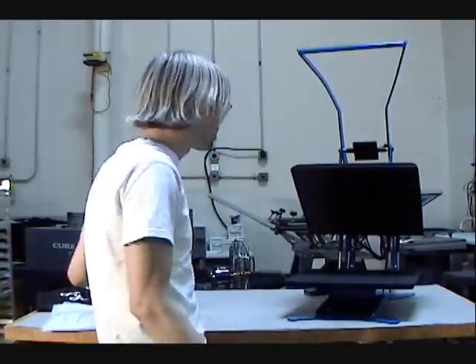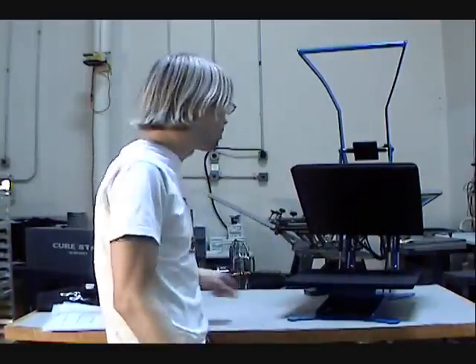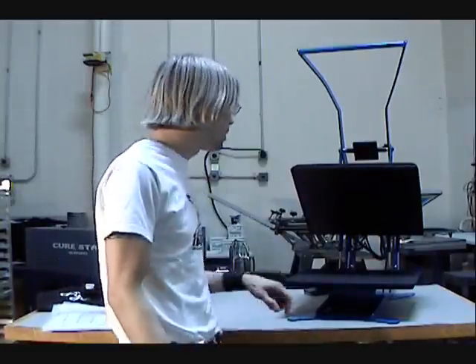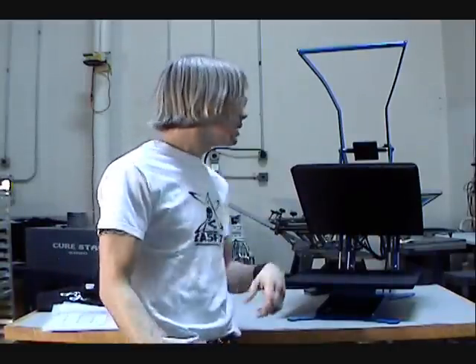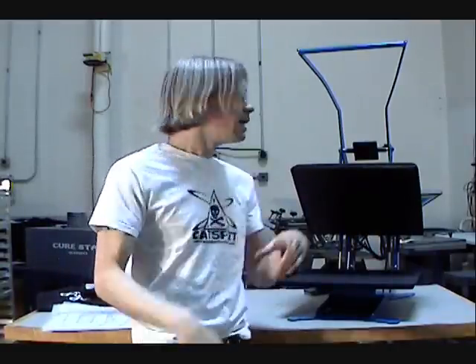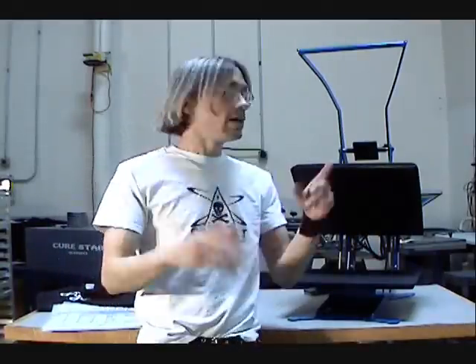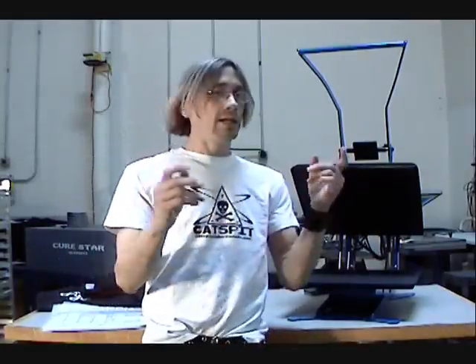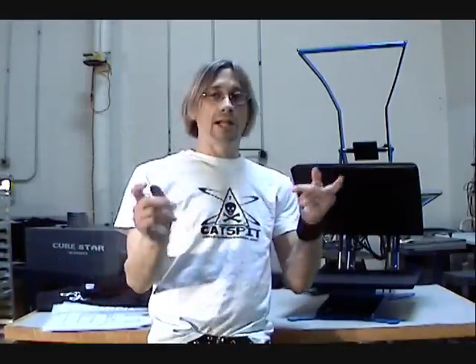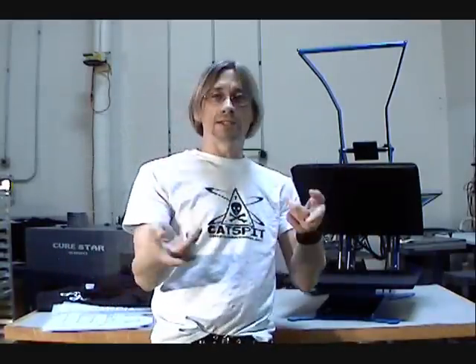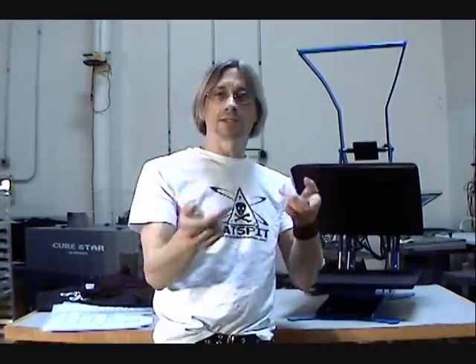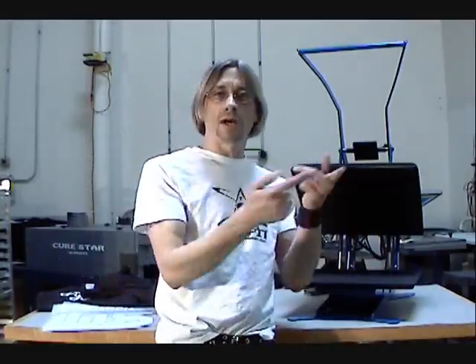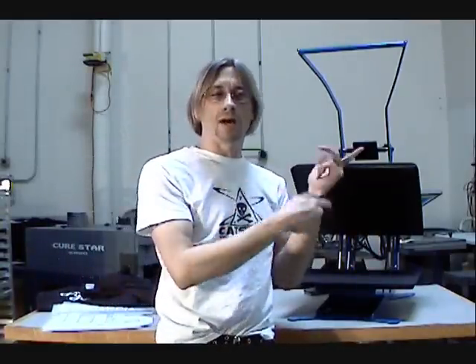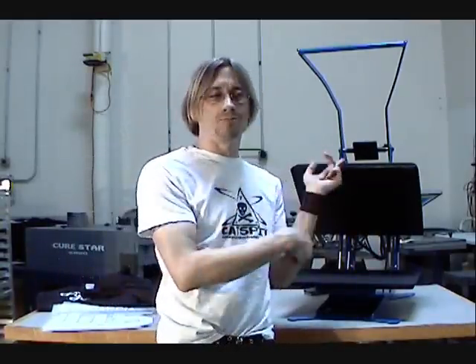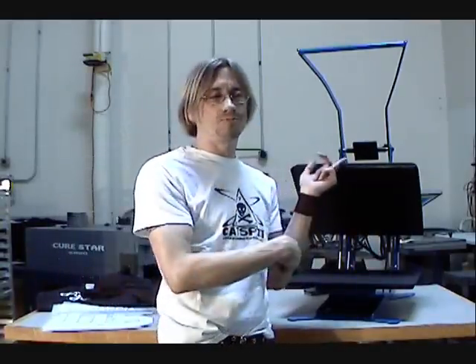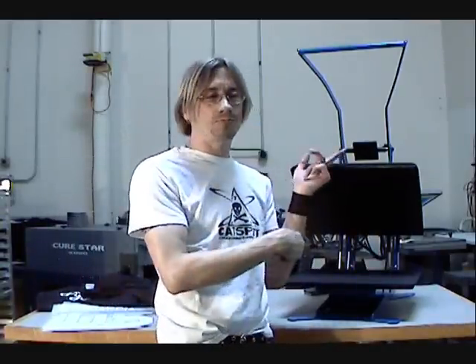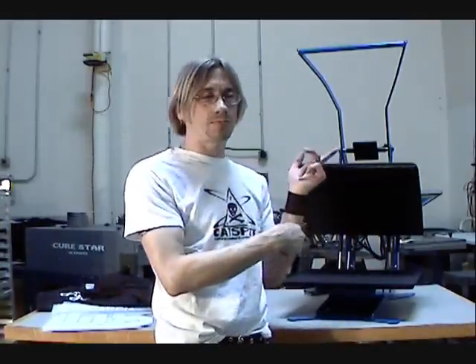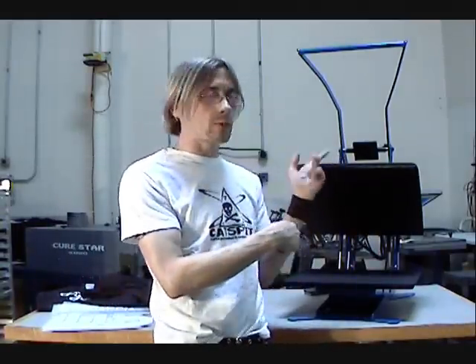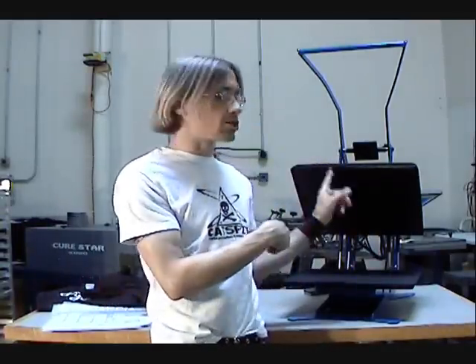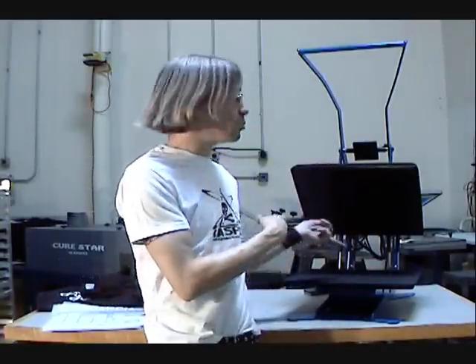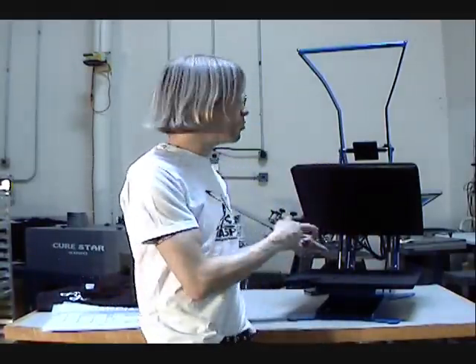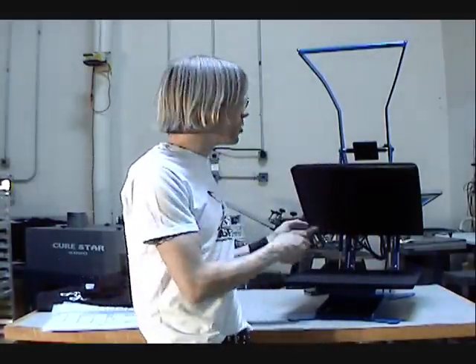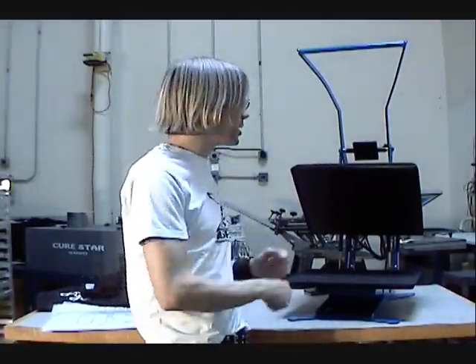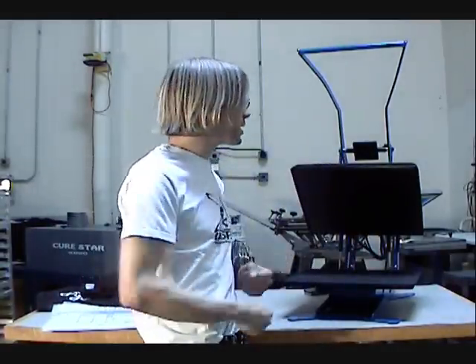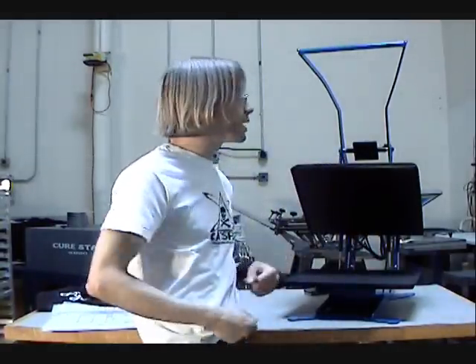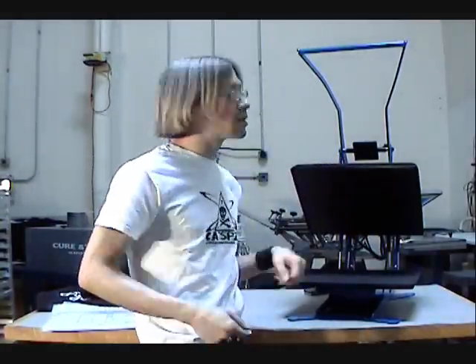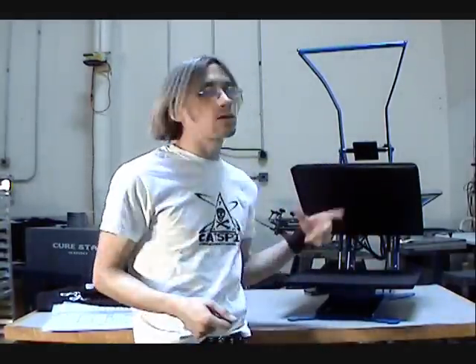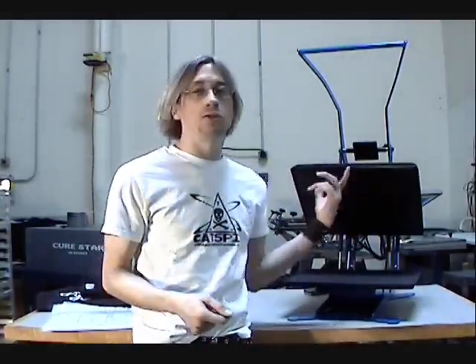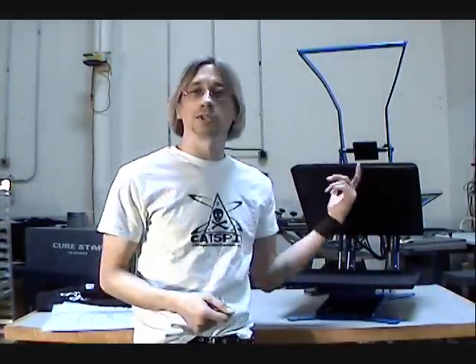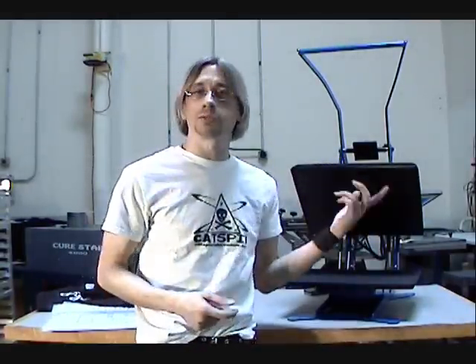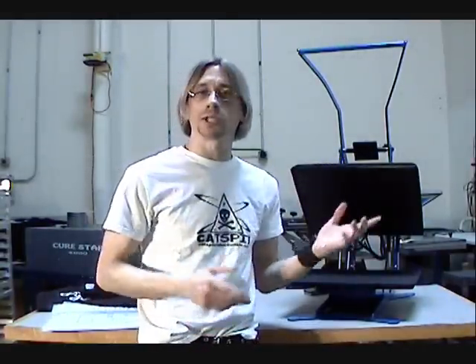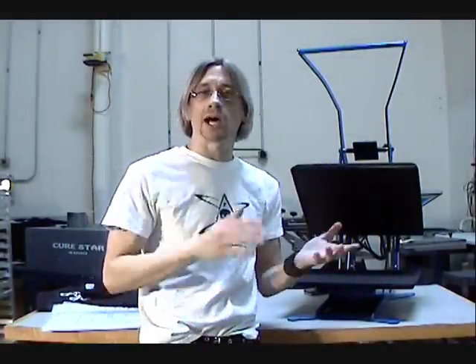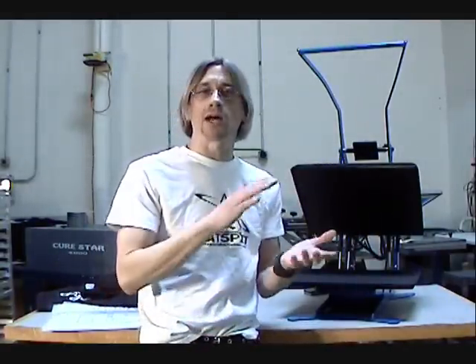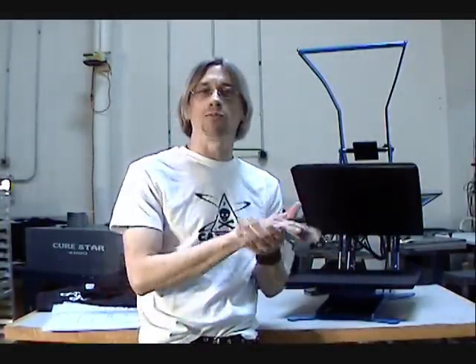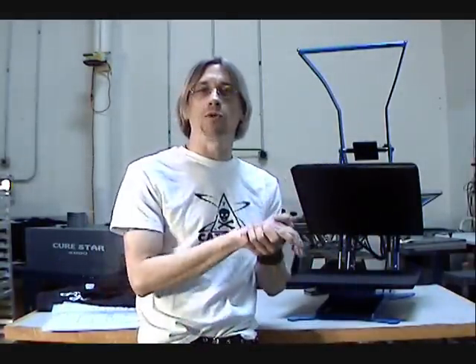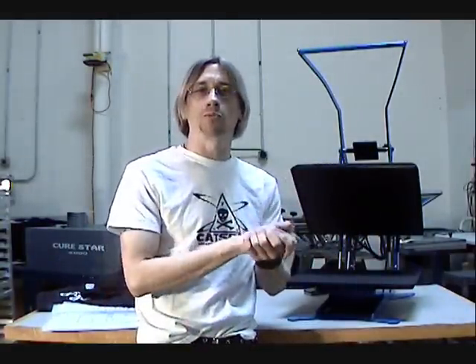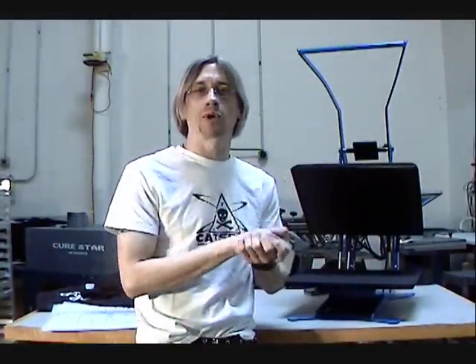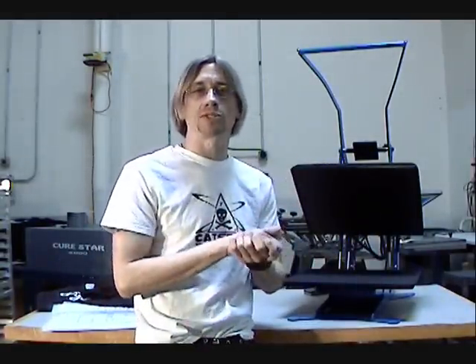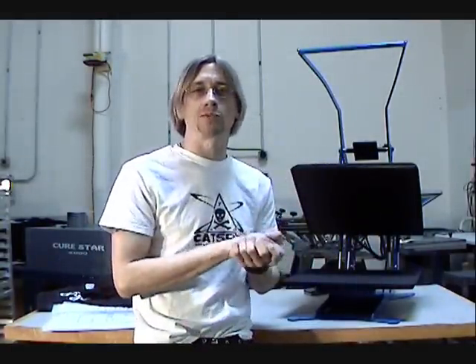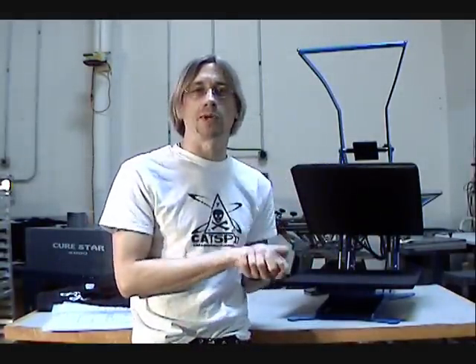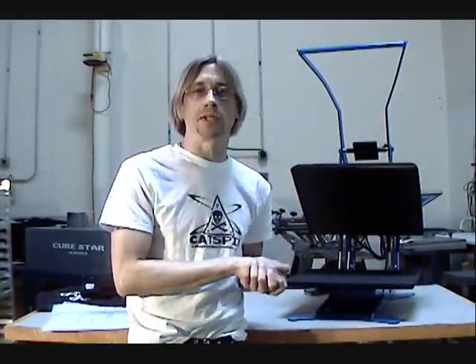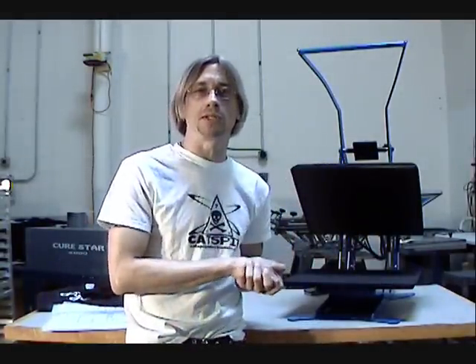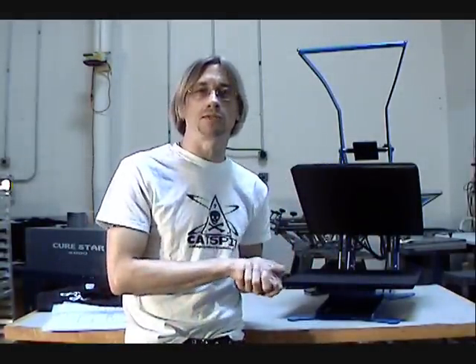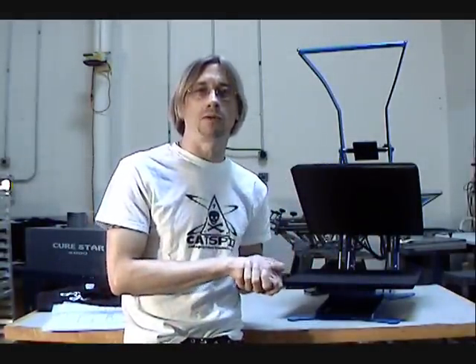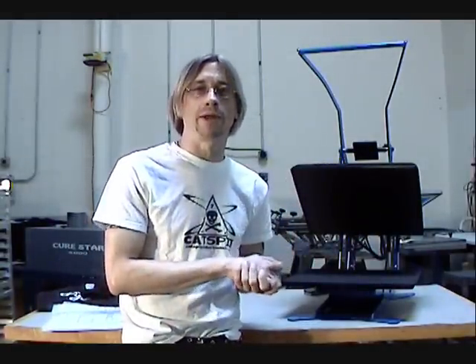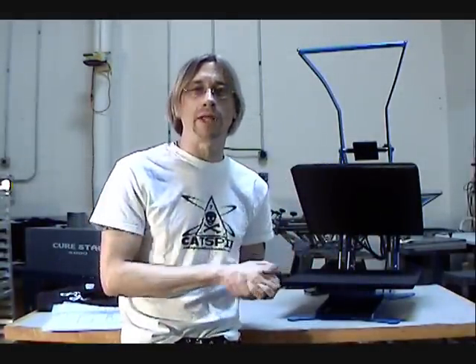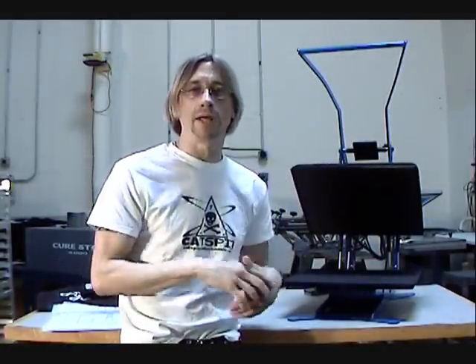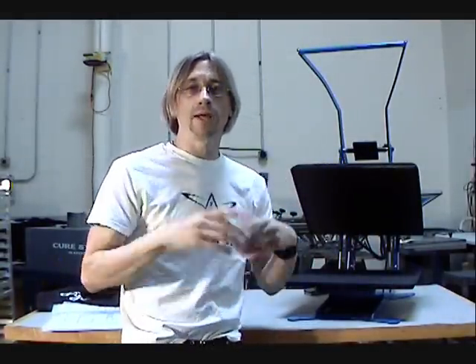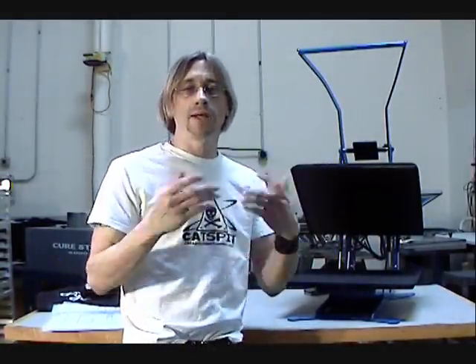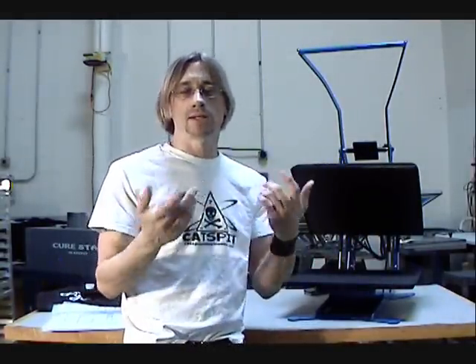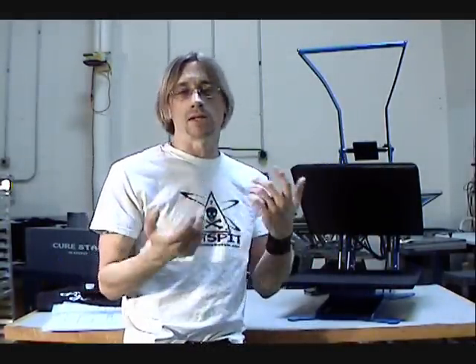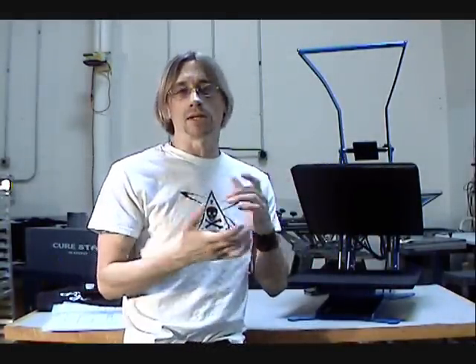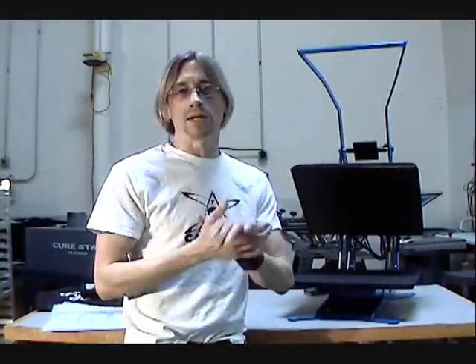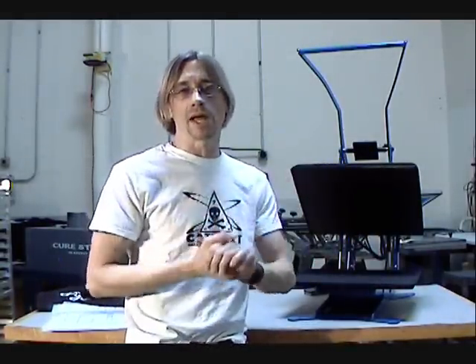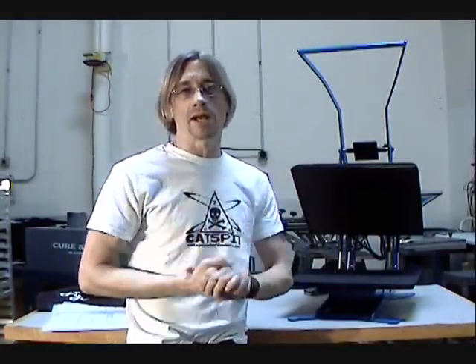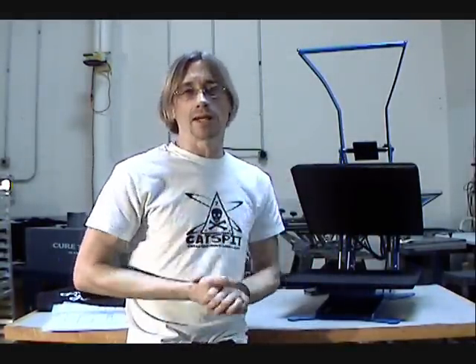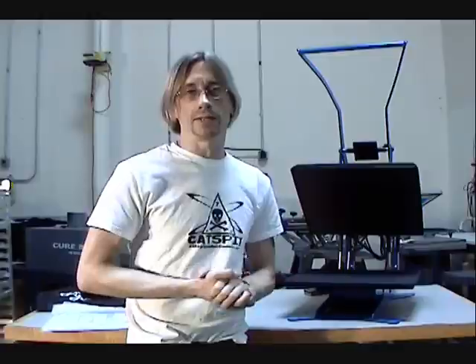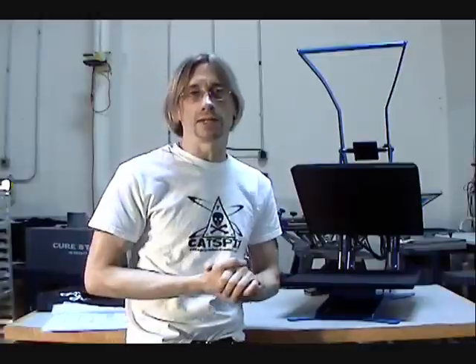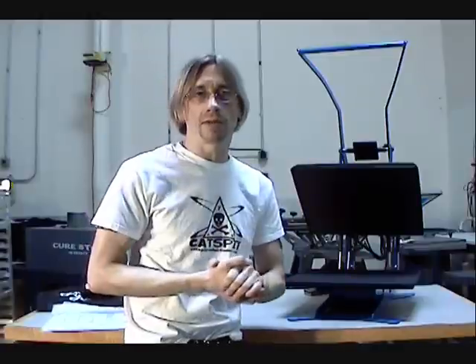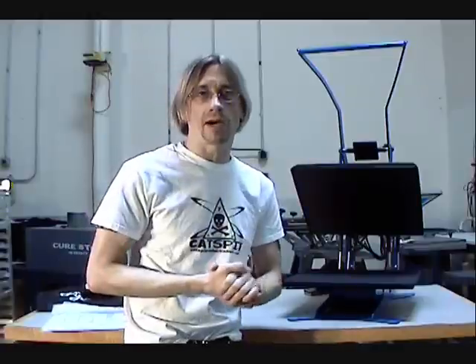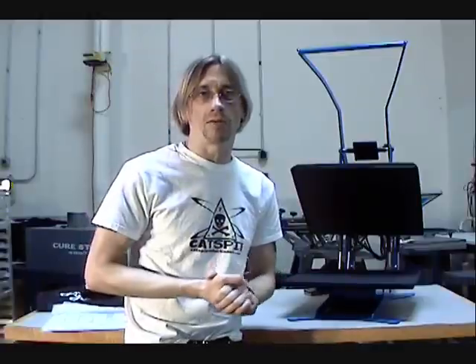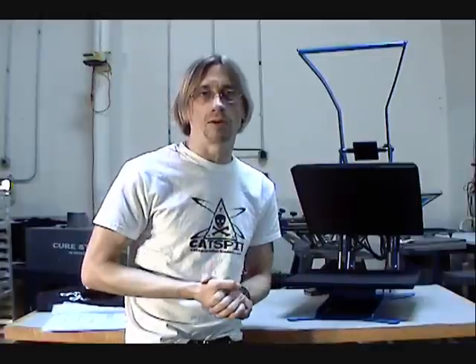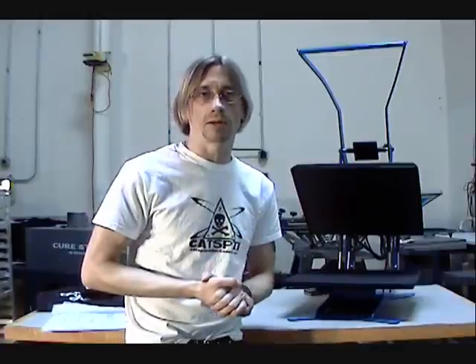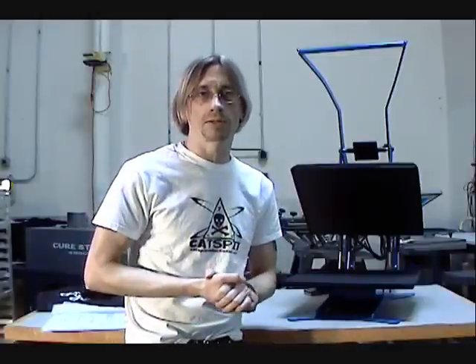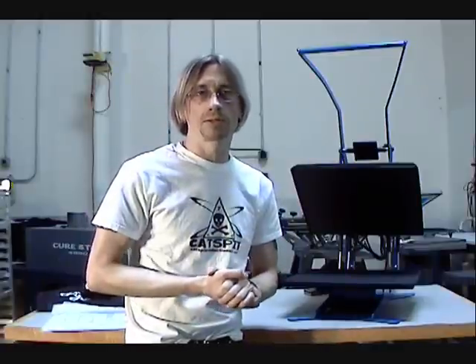Let's move in and get a close-up shot, and we'll press one of these for you so you can get an idea of how it works.